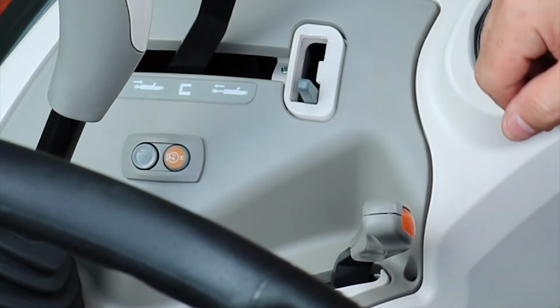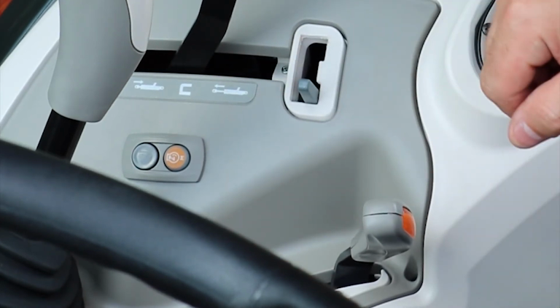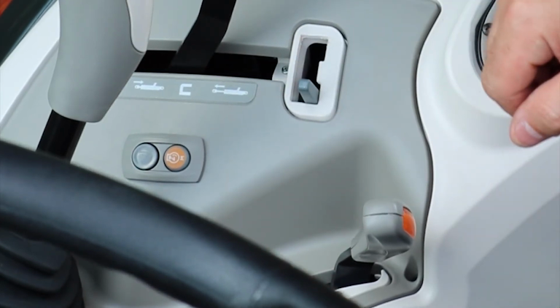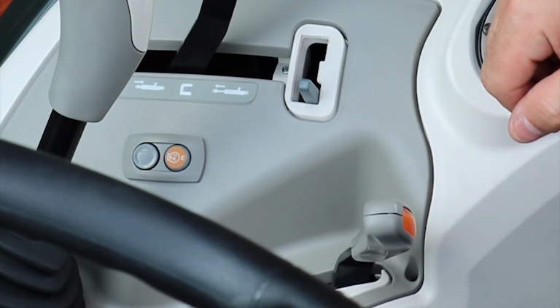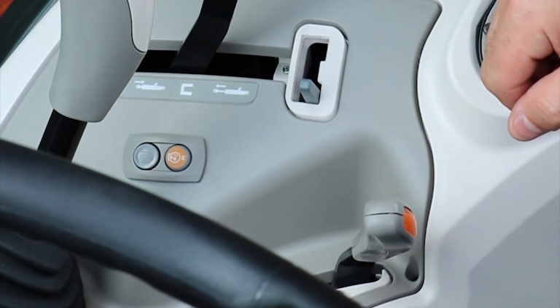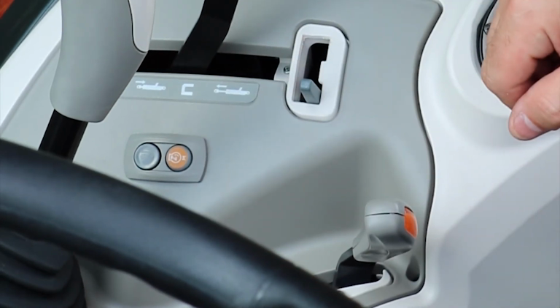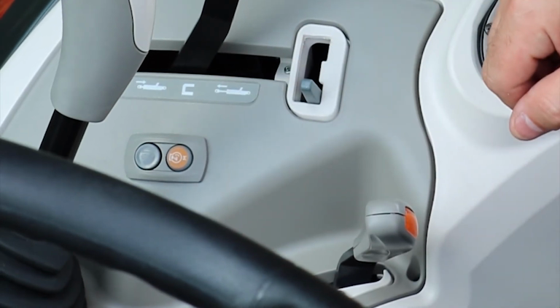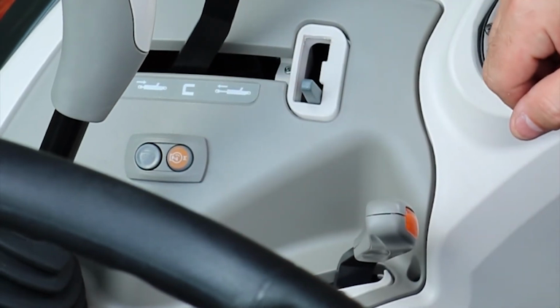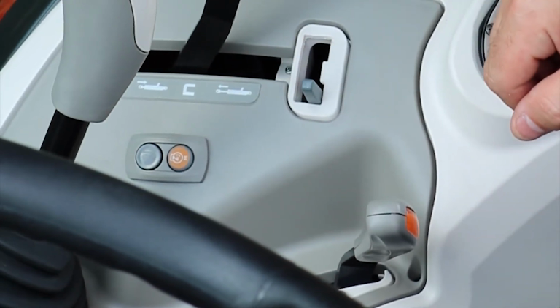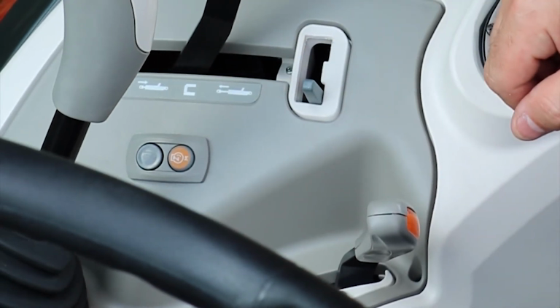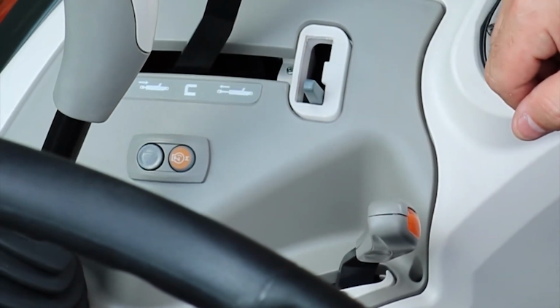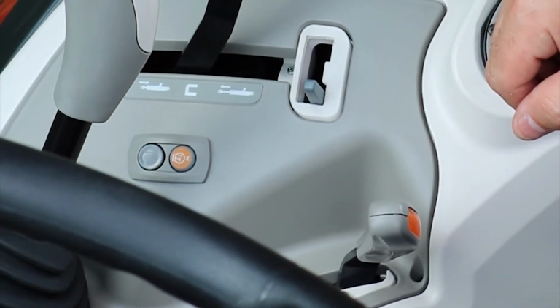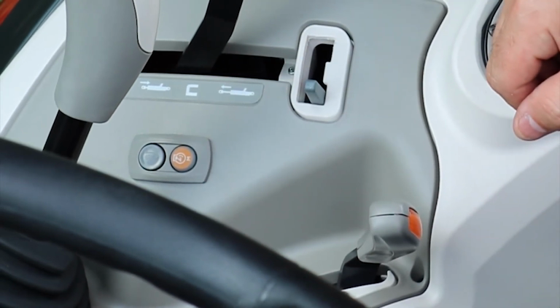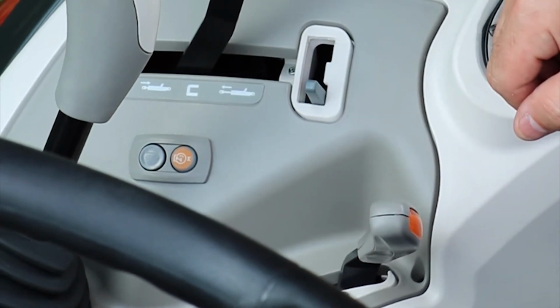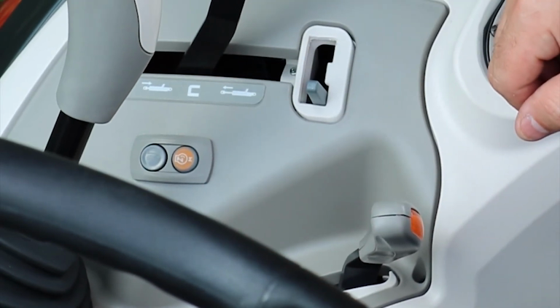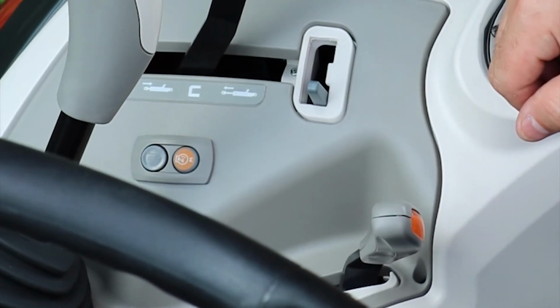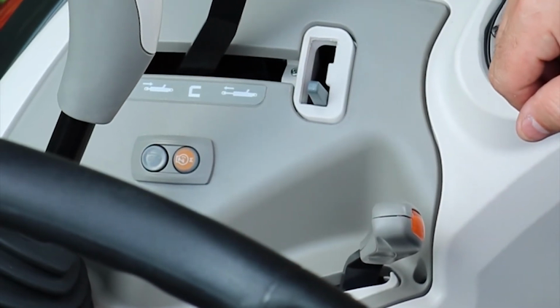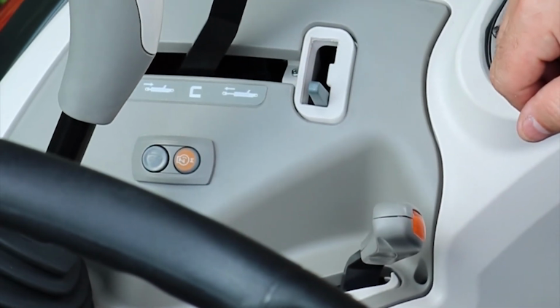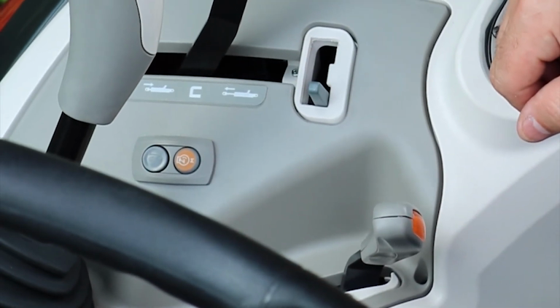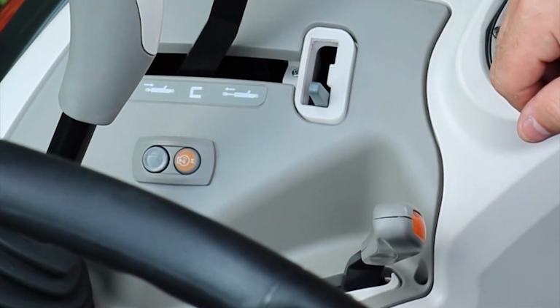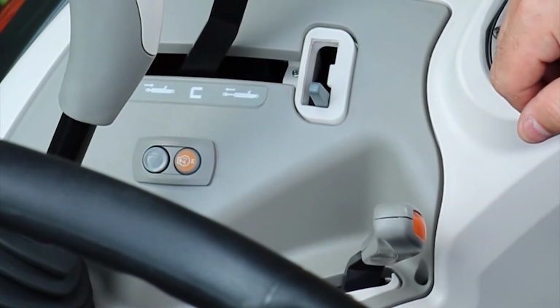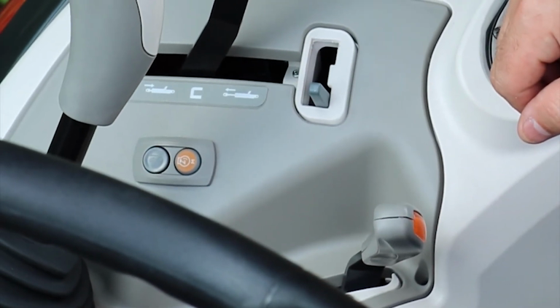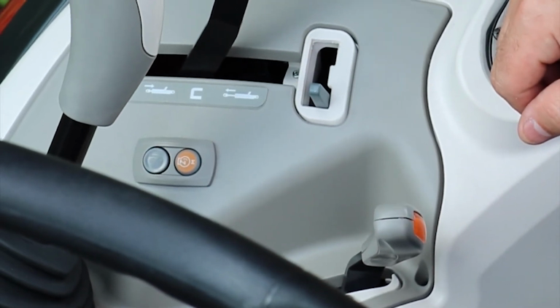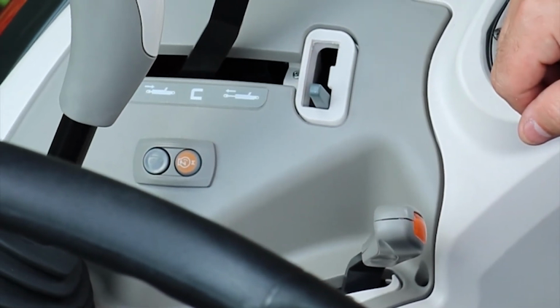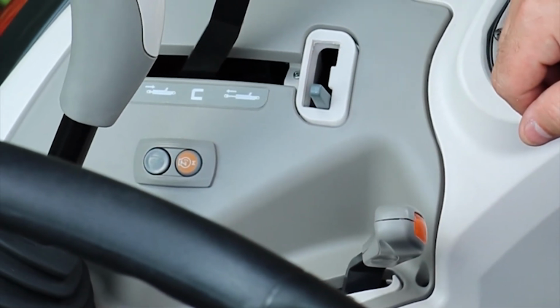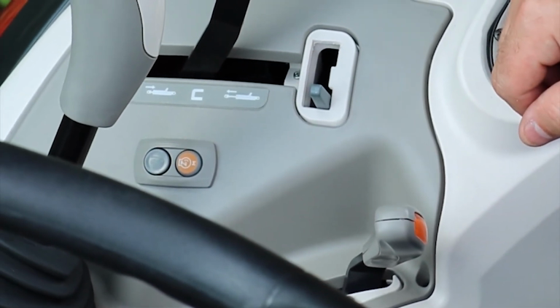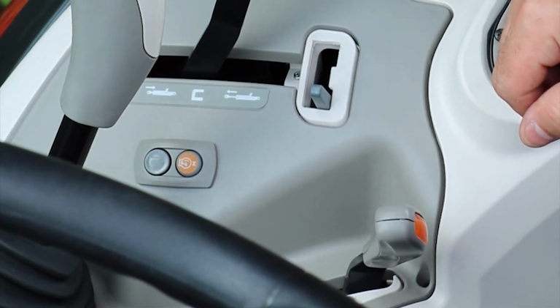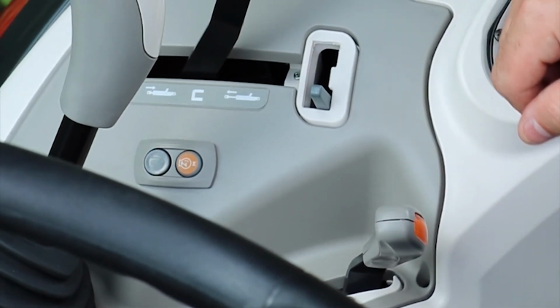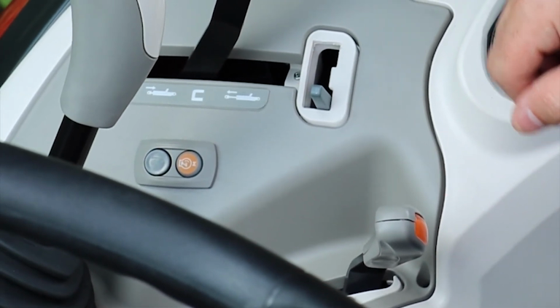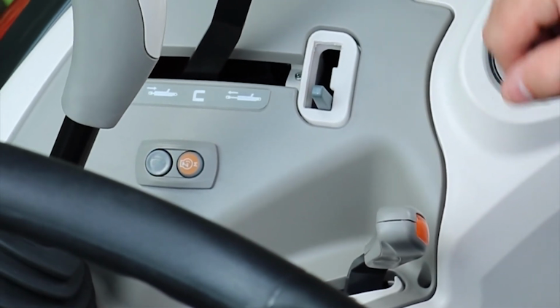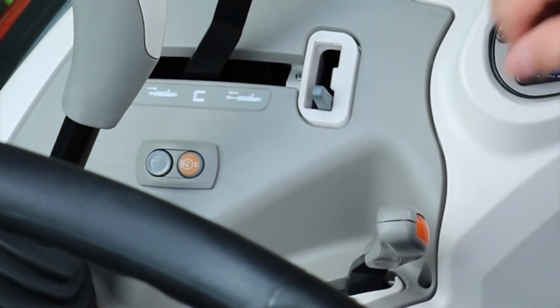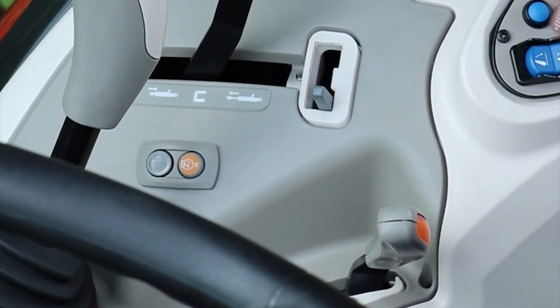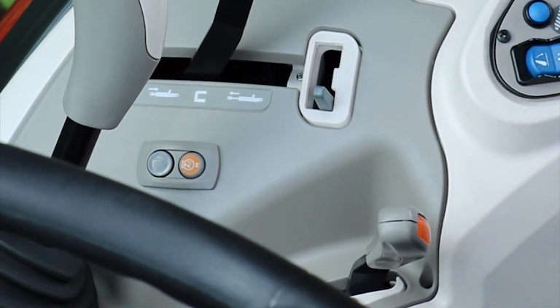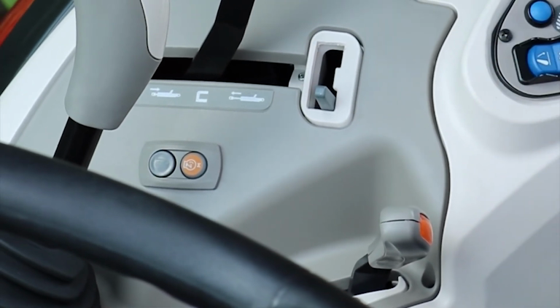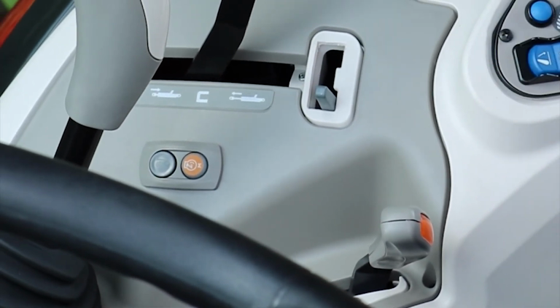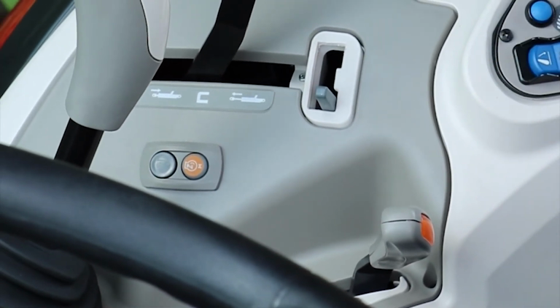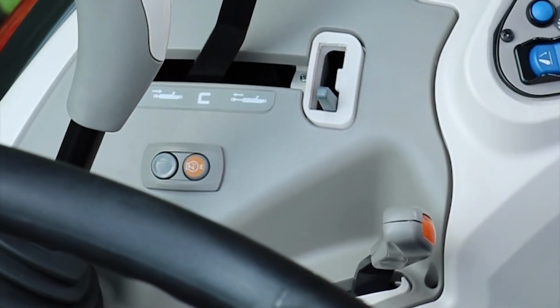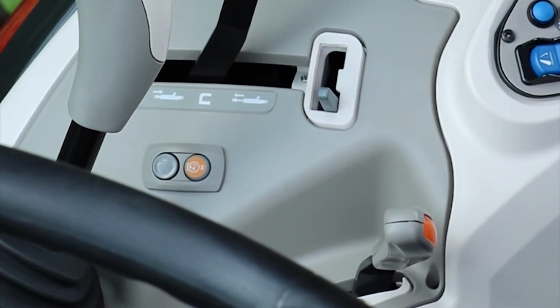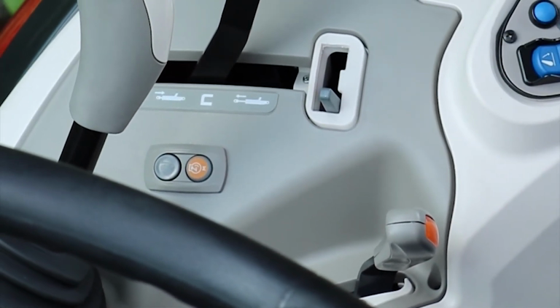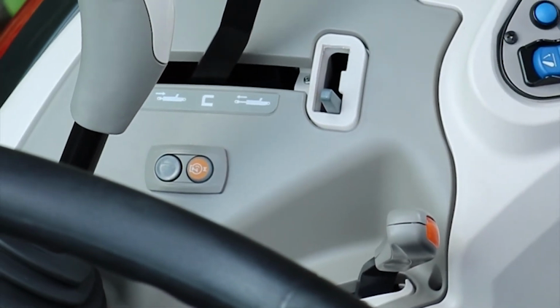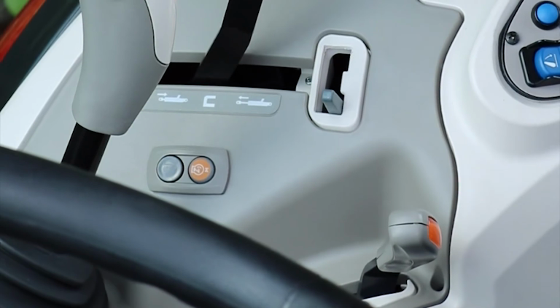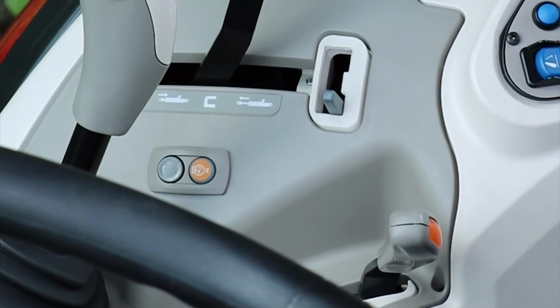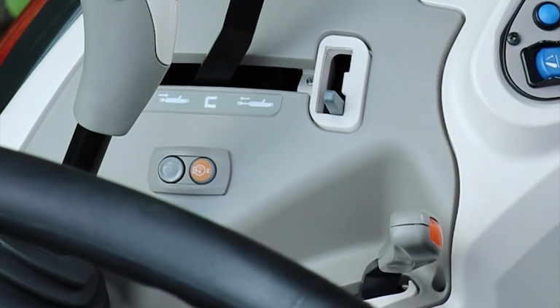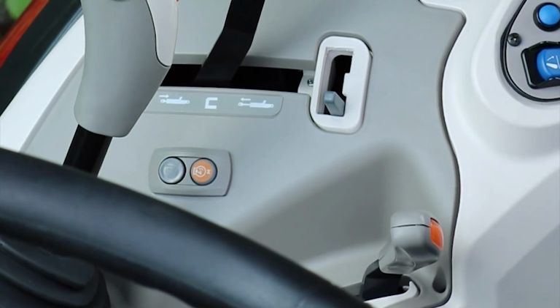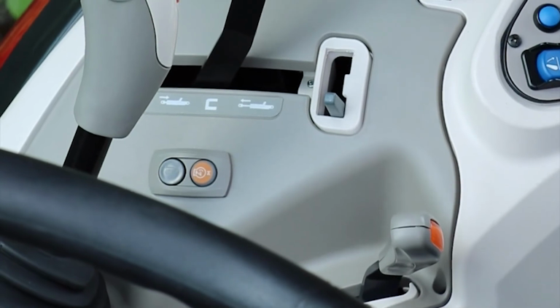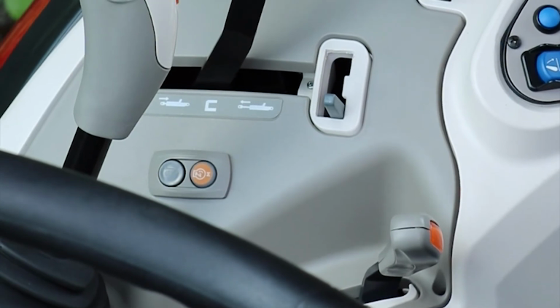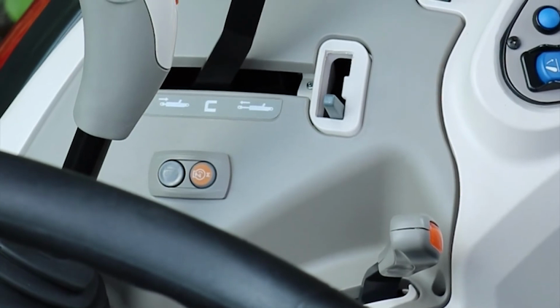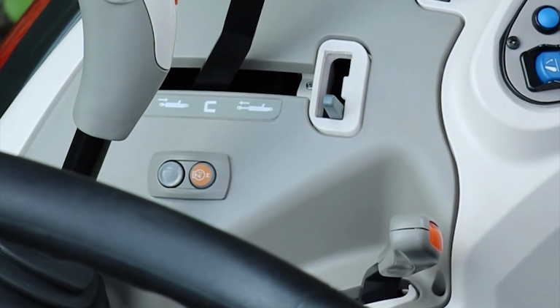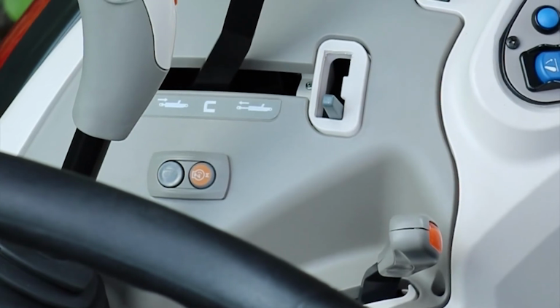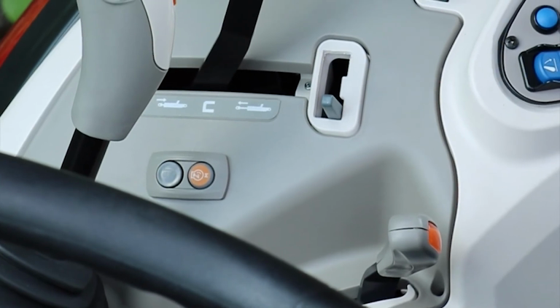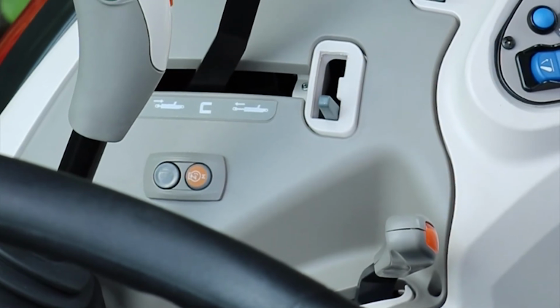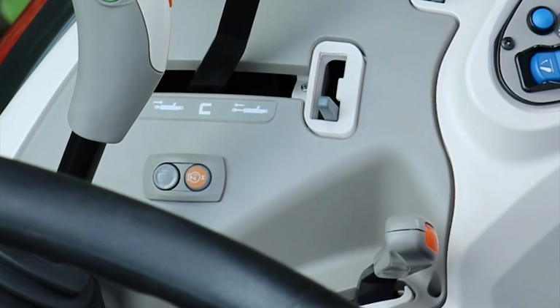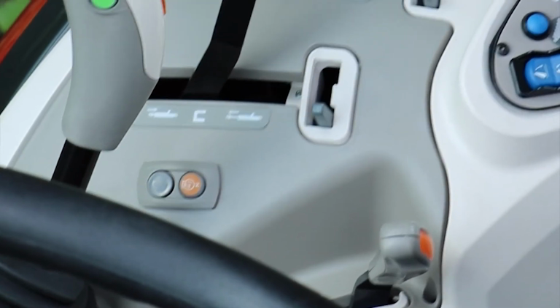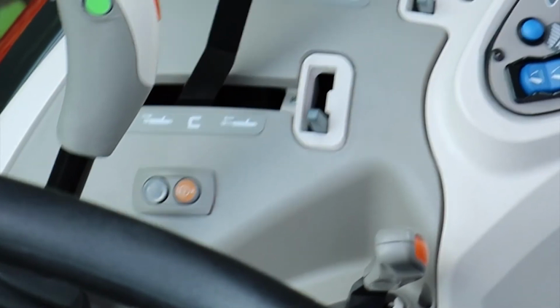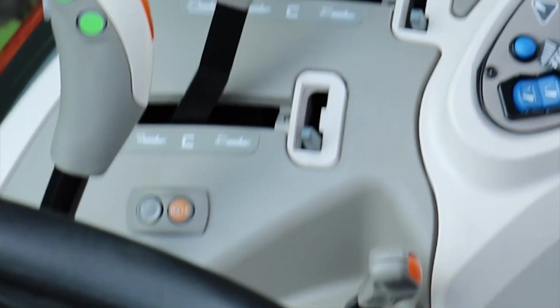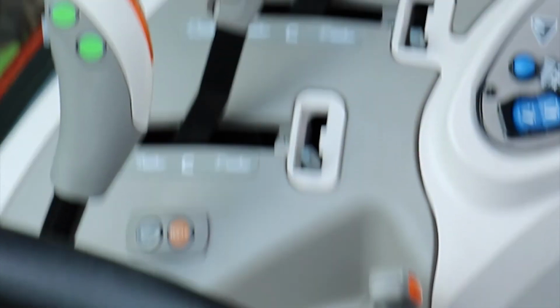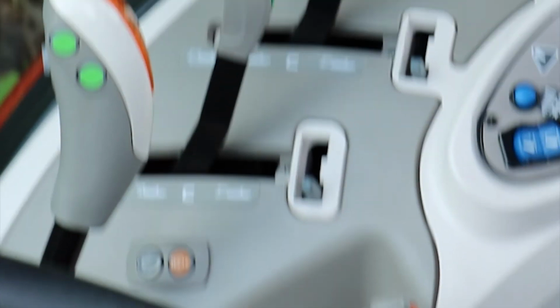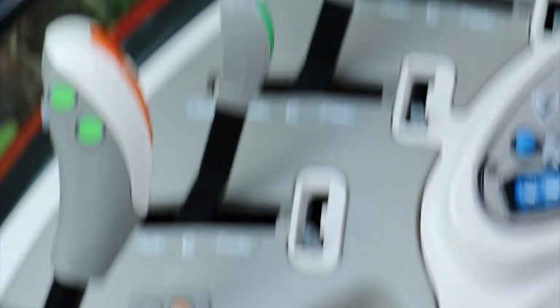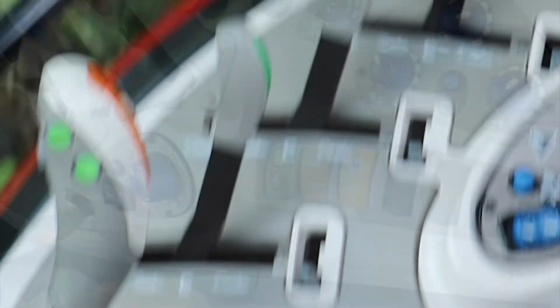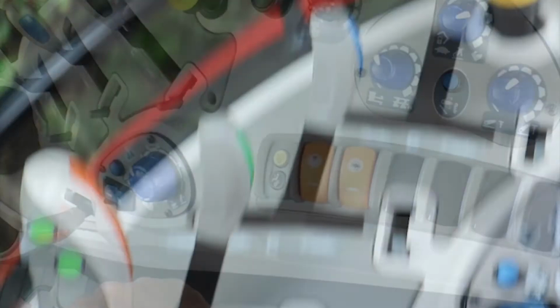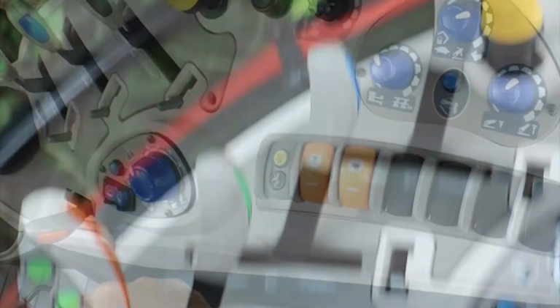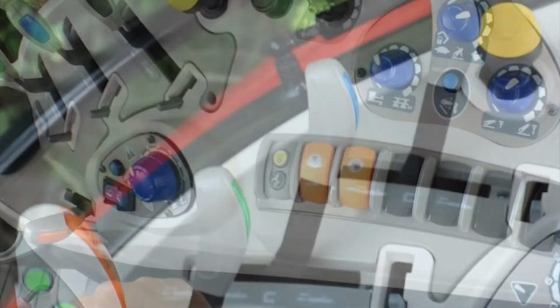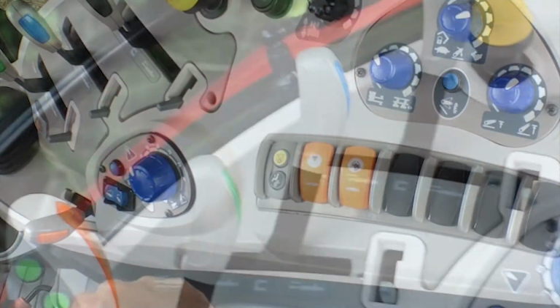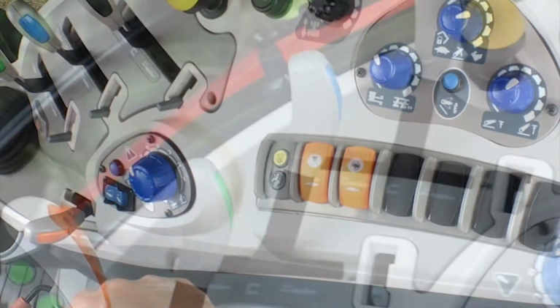Regardless of the position of your throttle, as you push the engine memory button, it will go to that predetermined position. Ideal for PTO work.